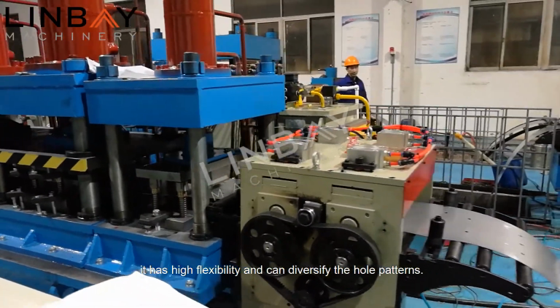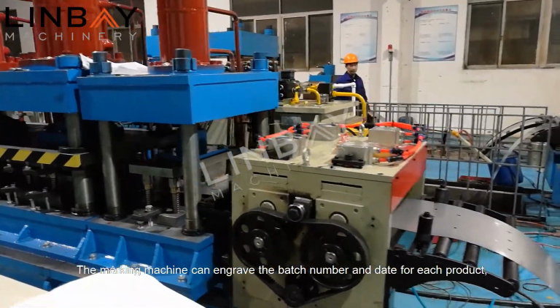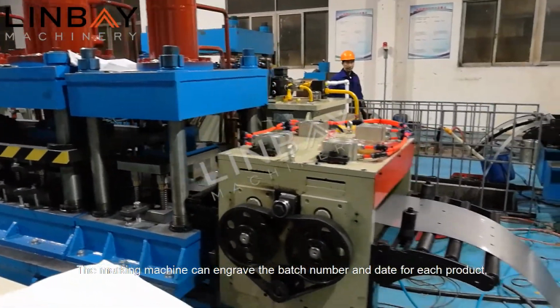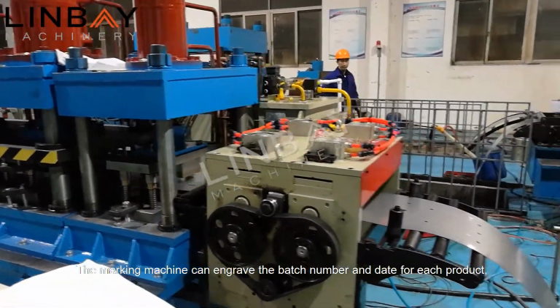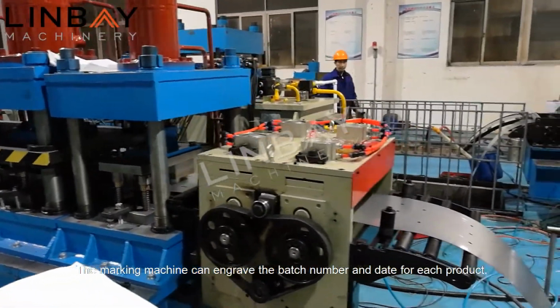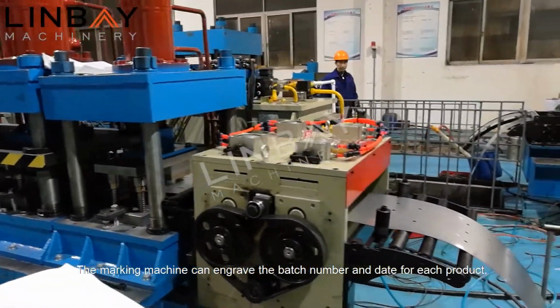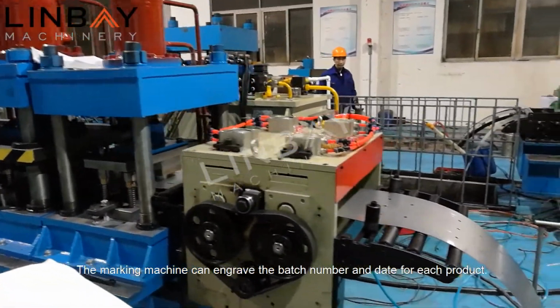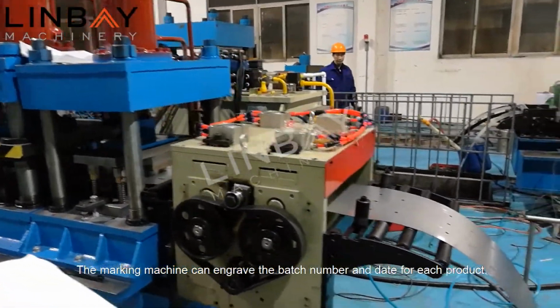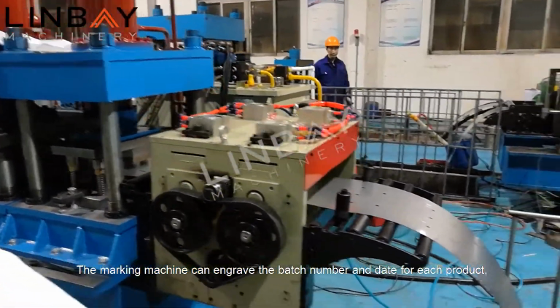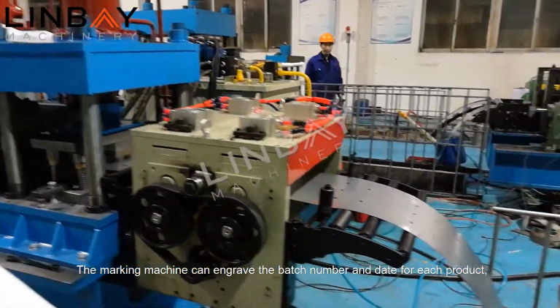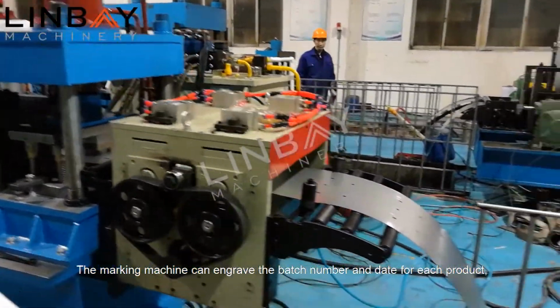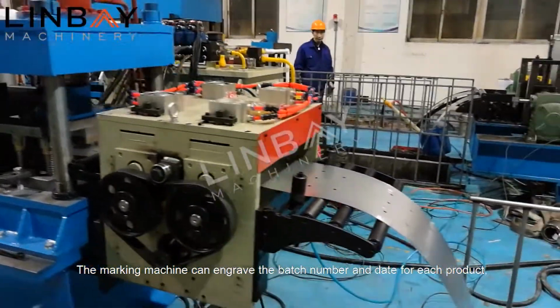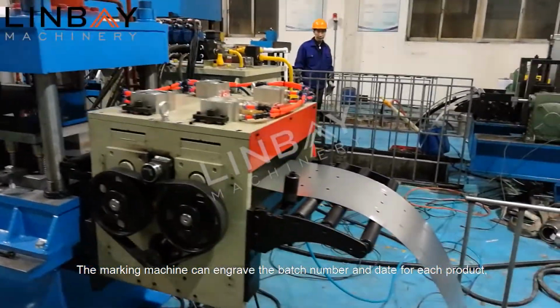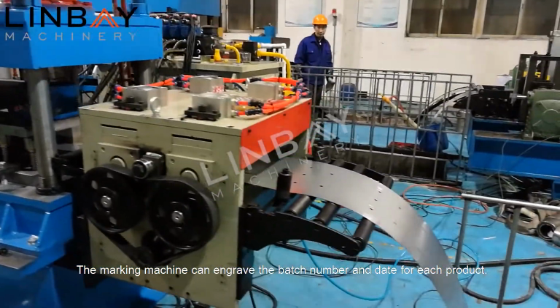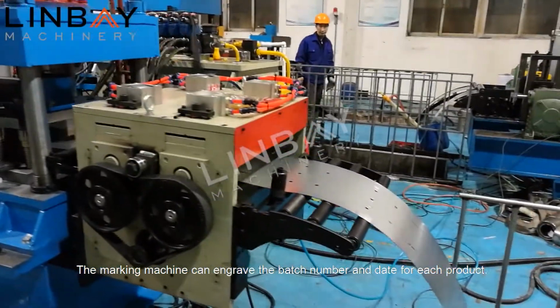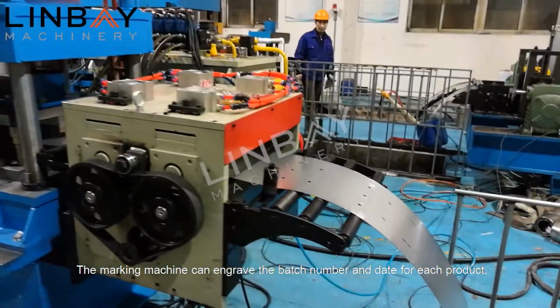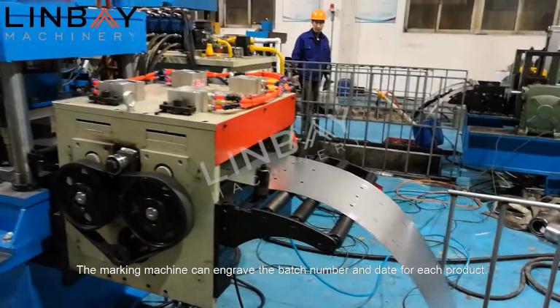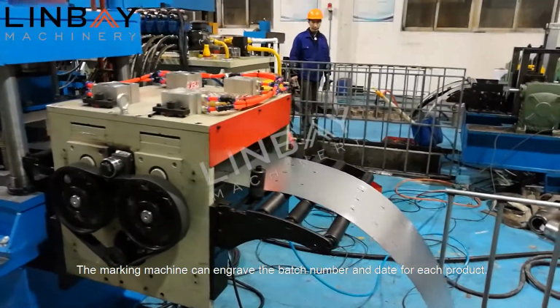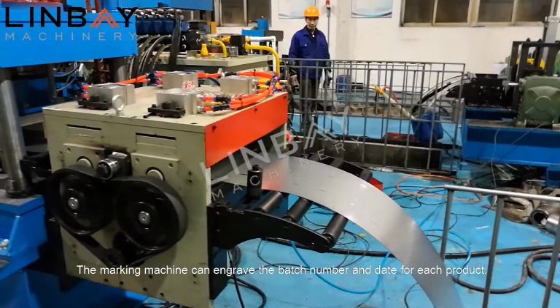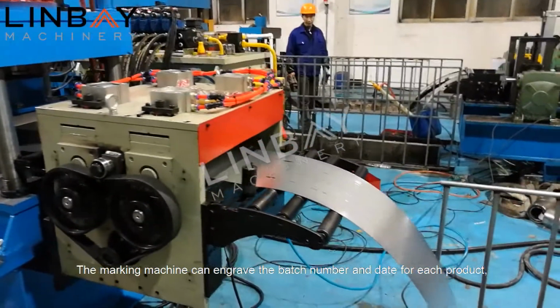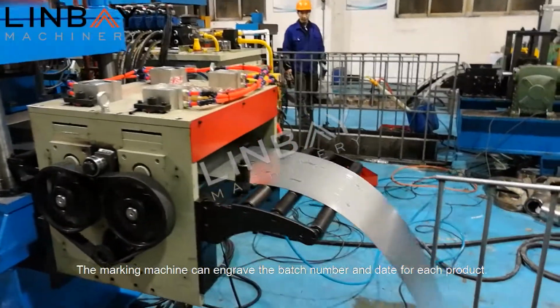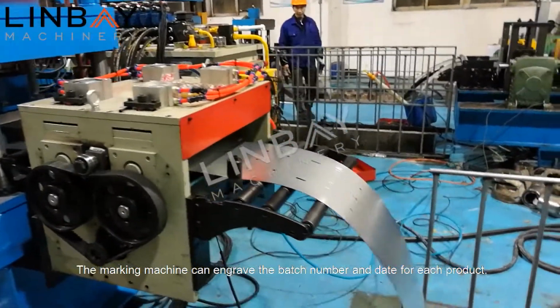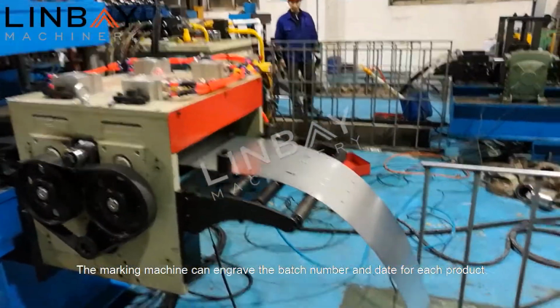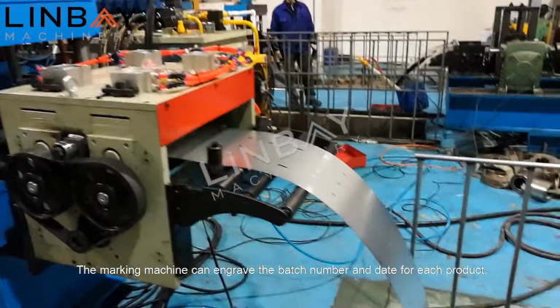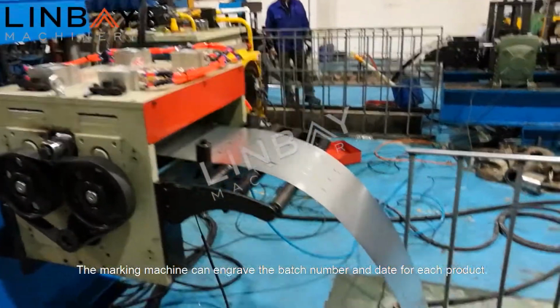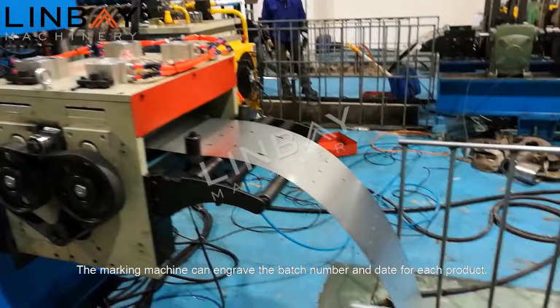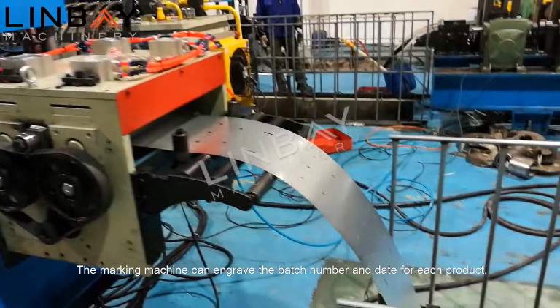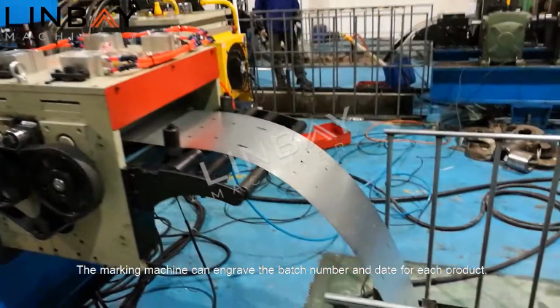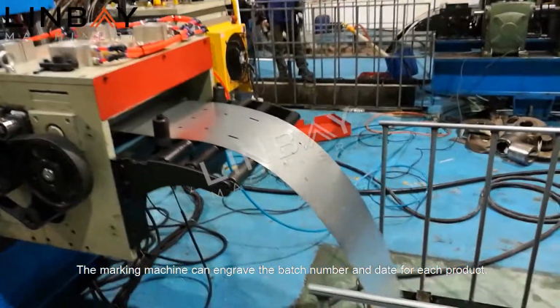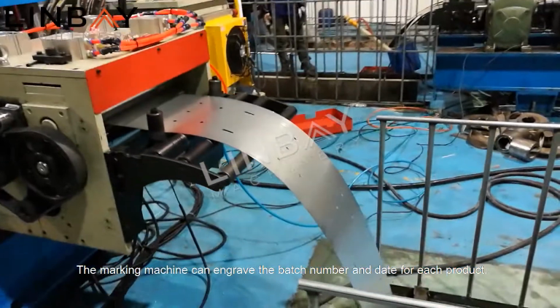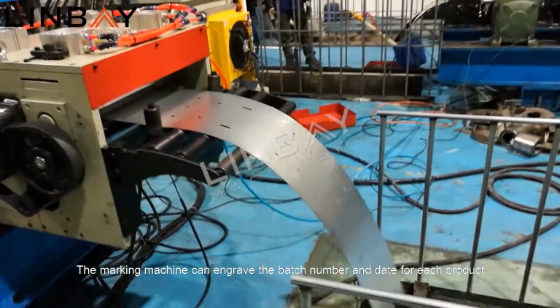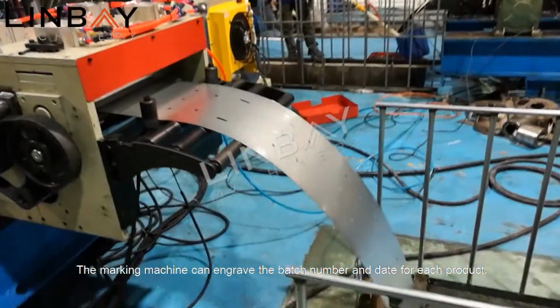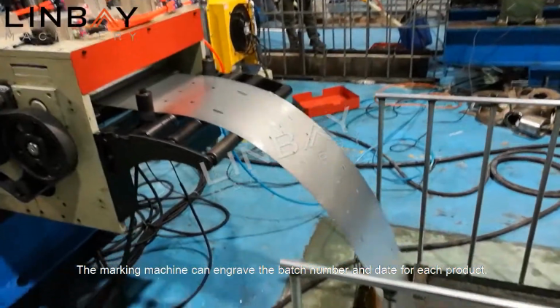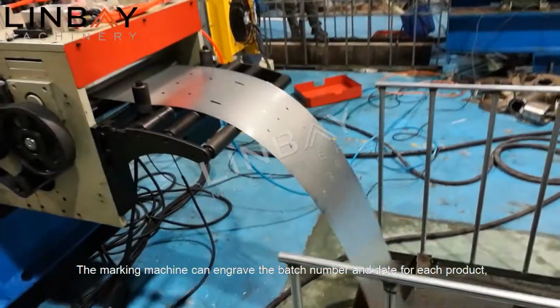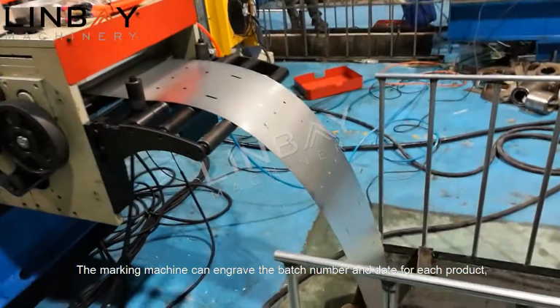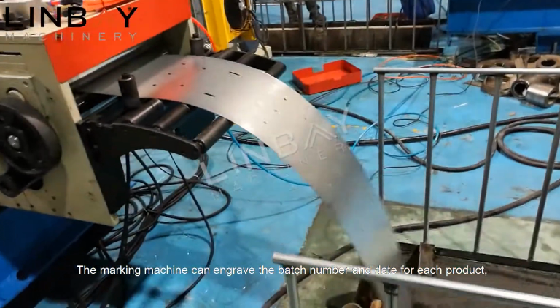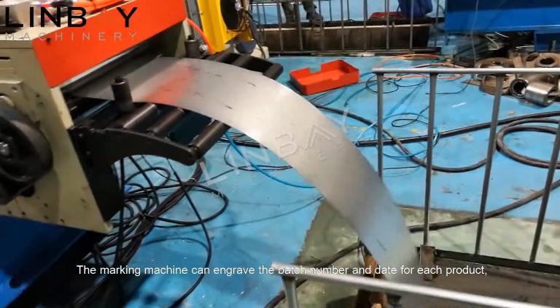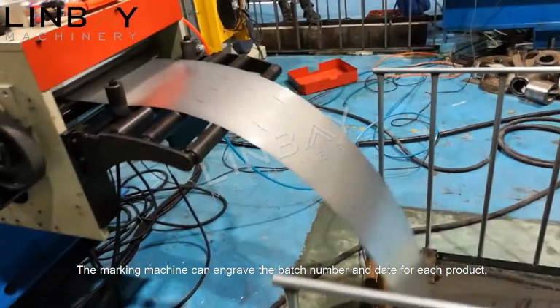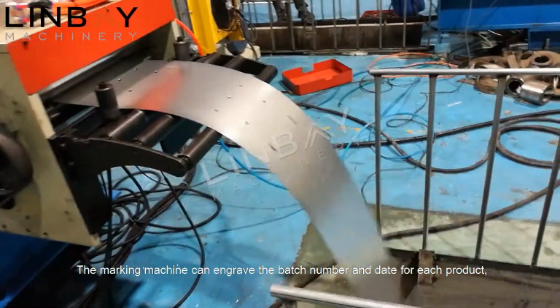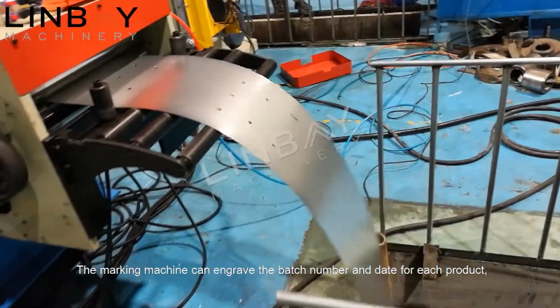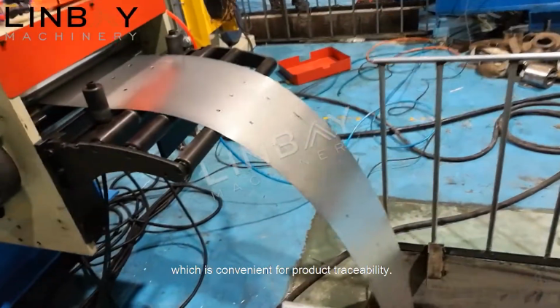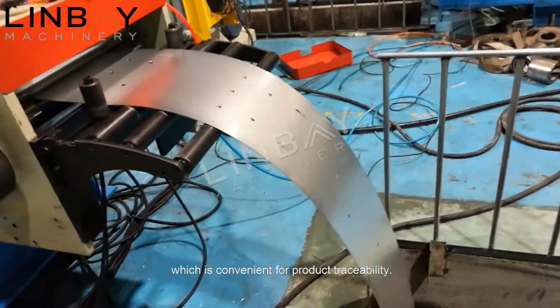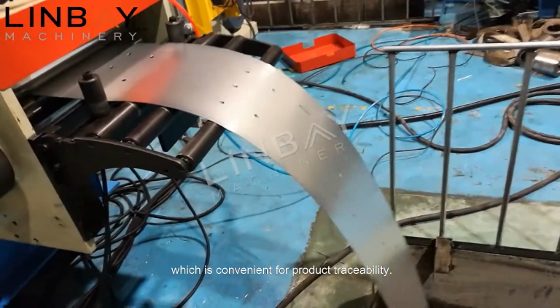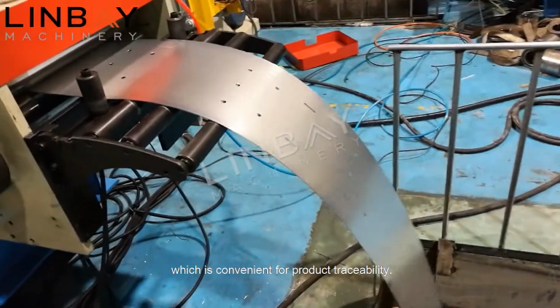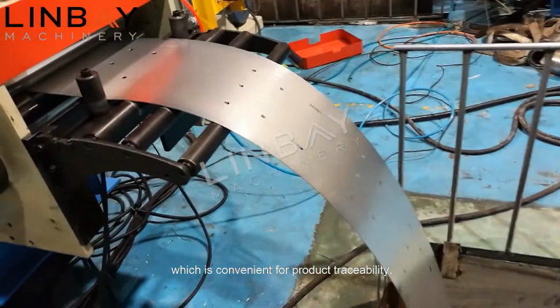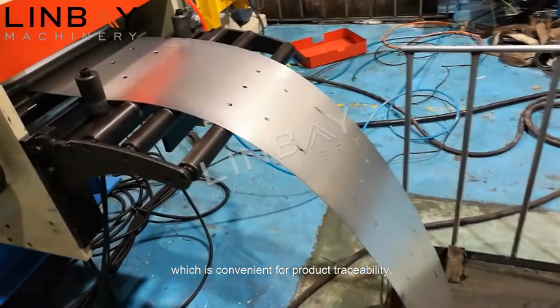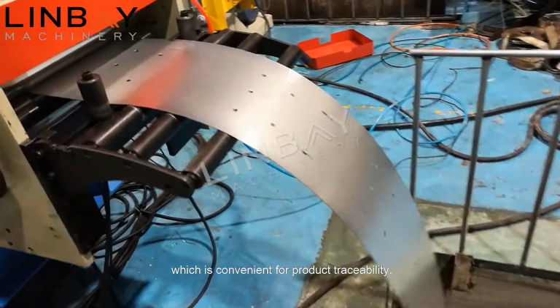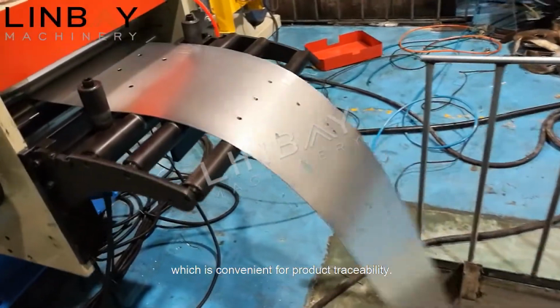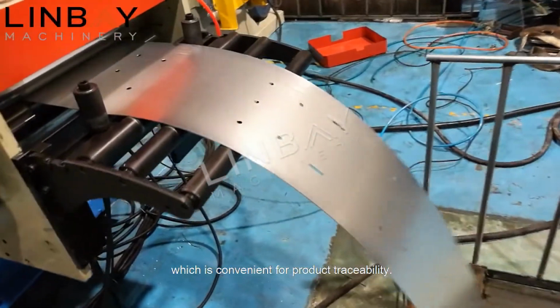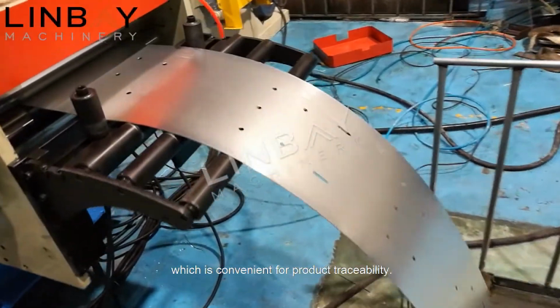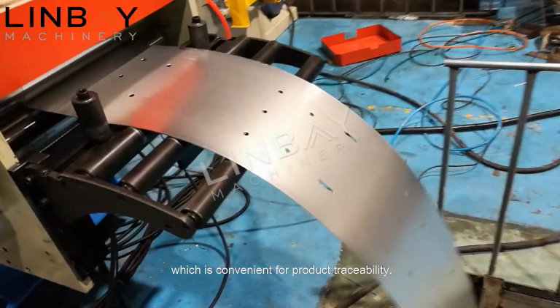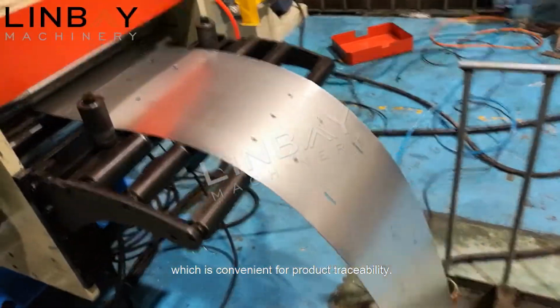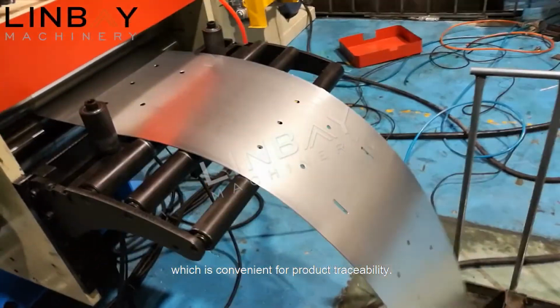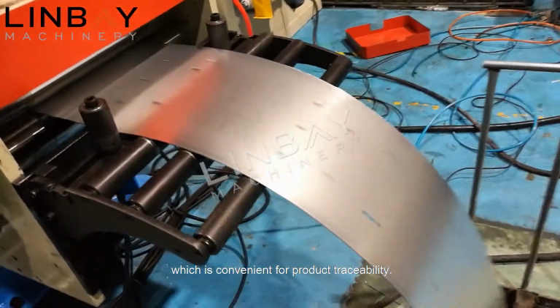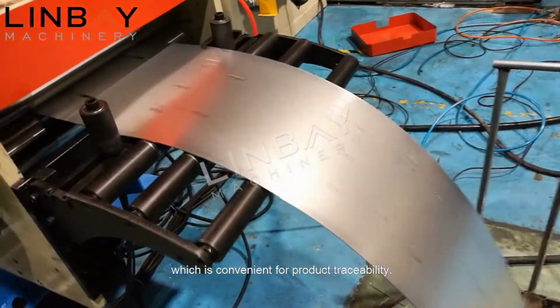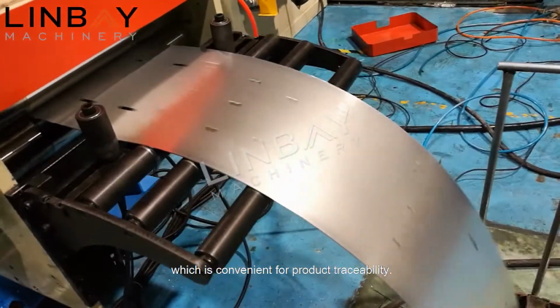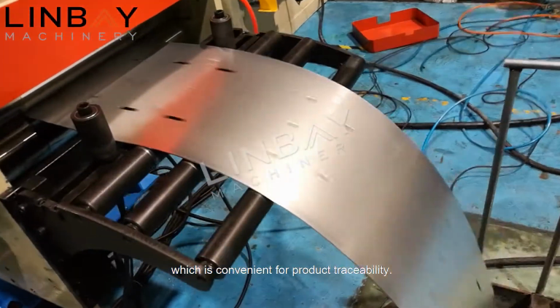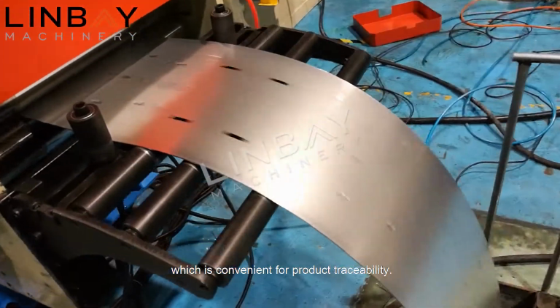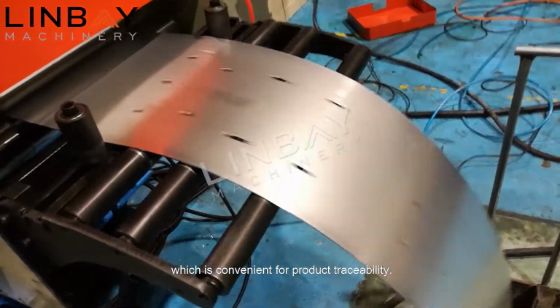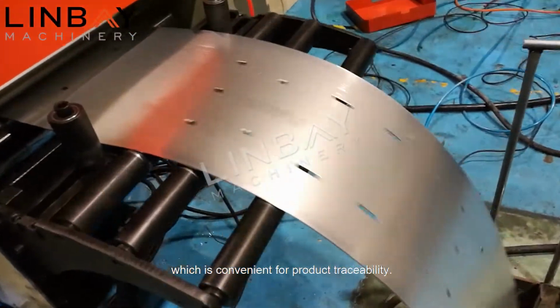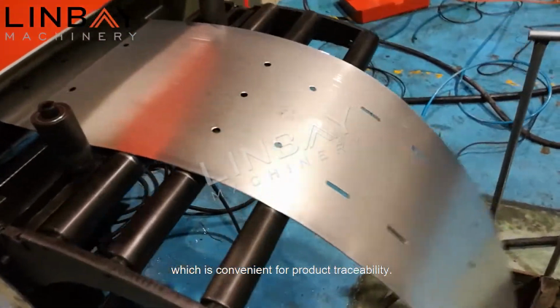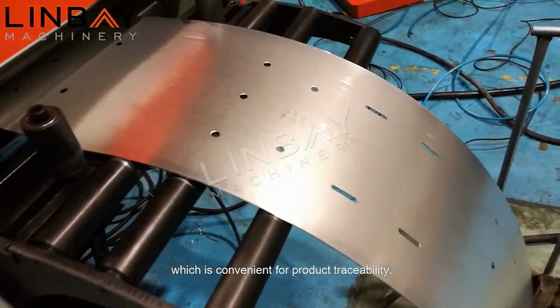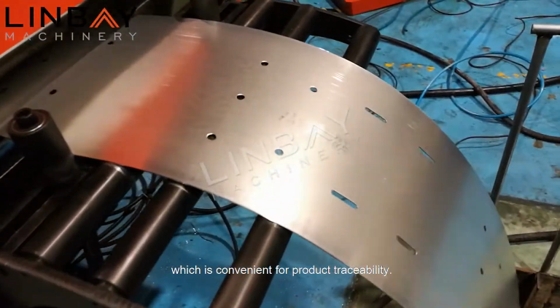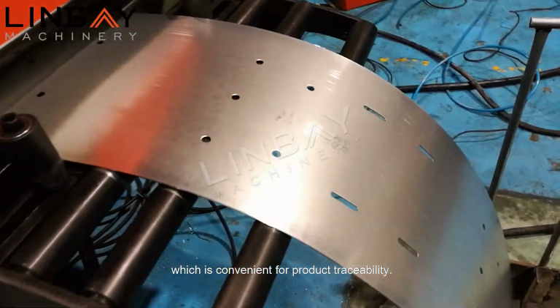The marking machine can engrave the batch number and date for each product, which is convenient for product traceability.